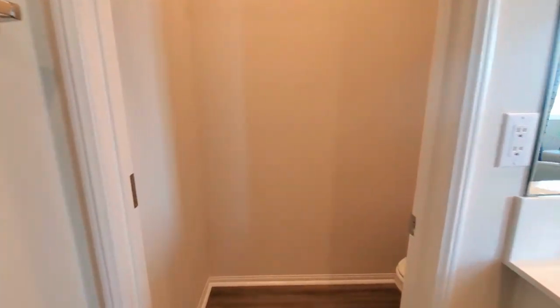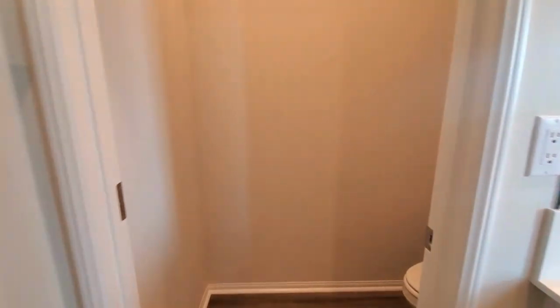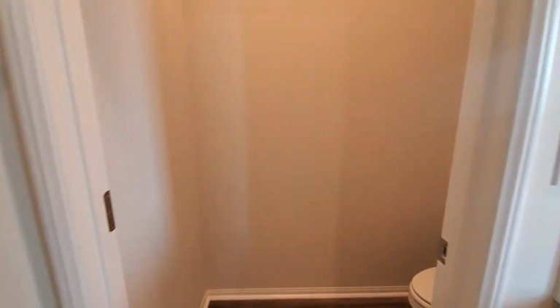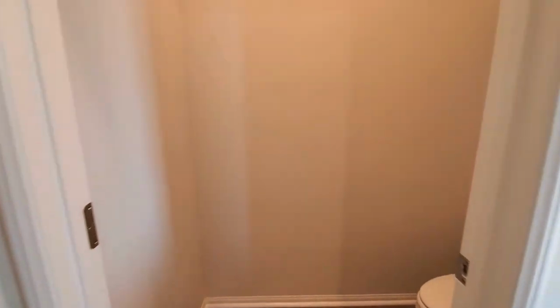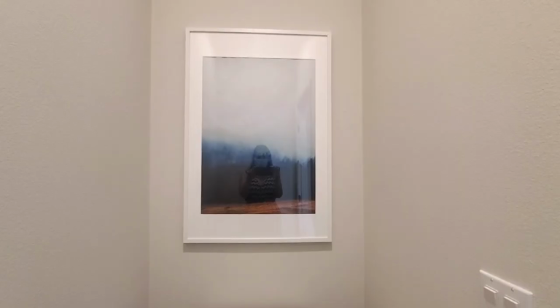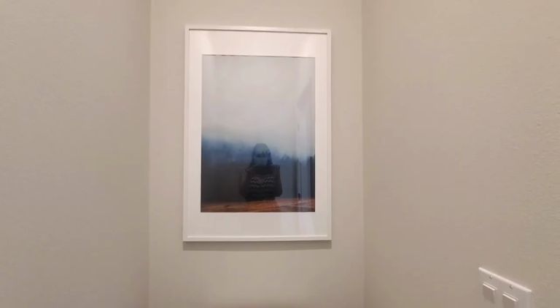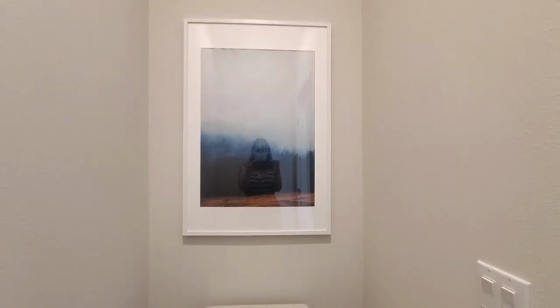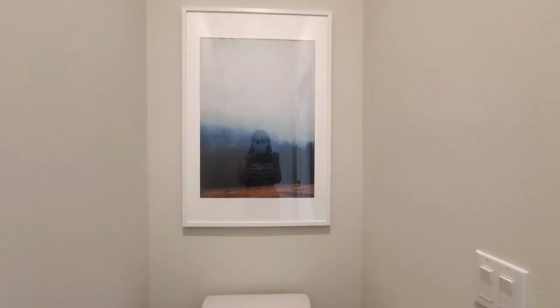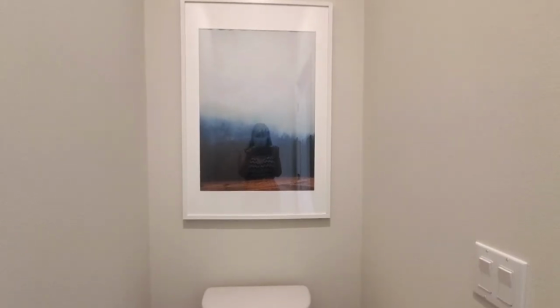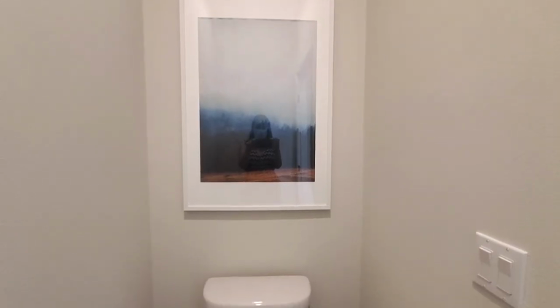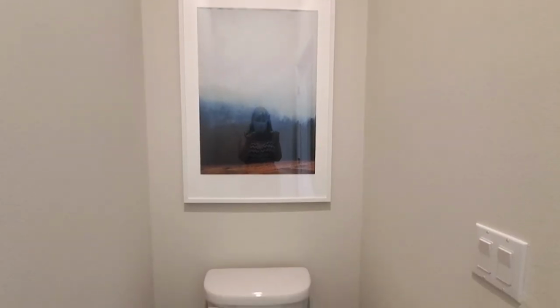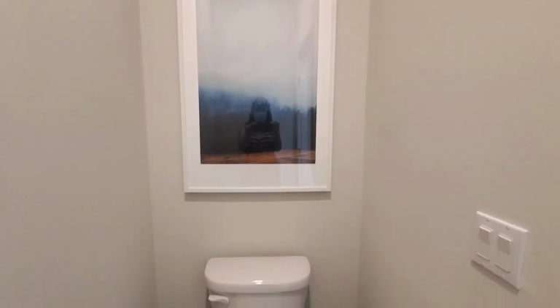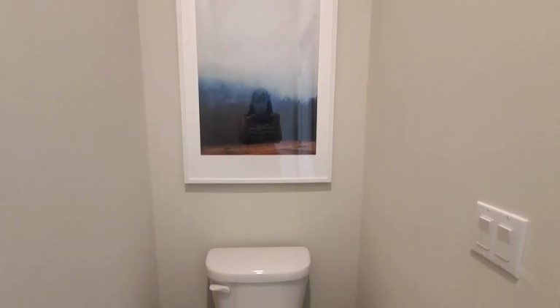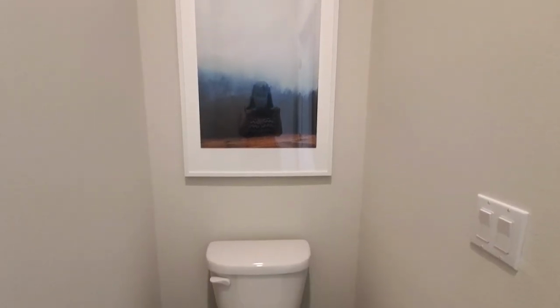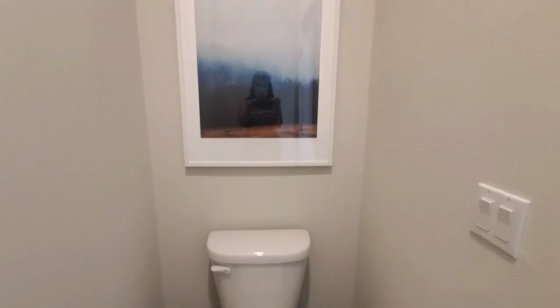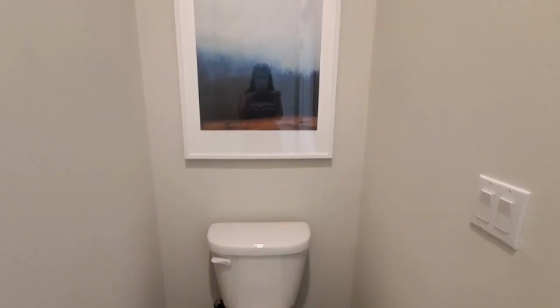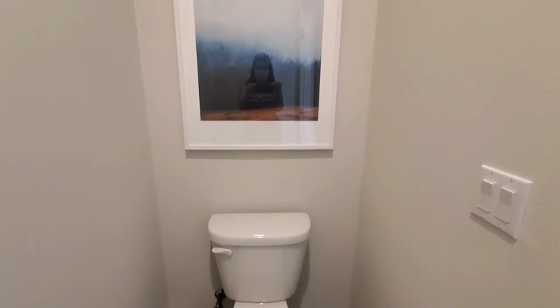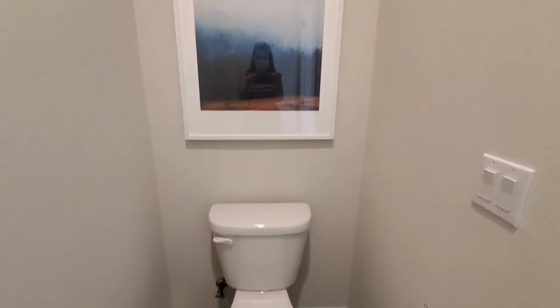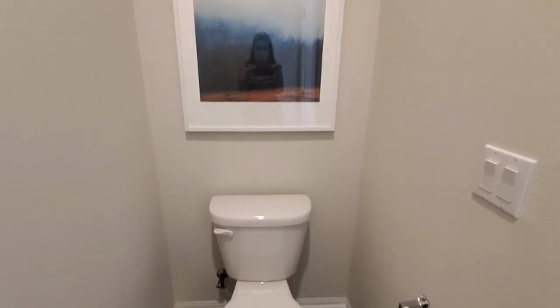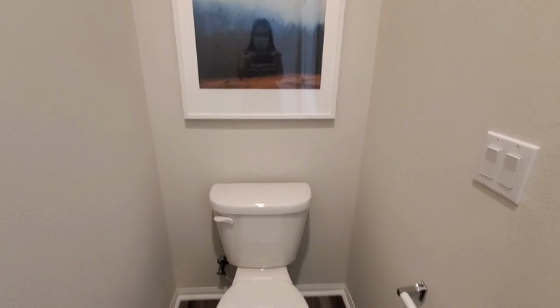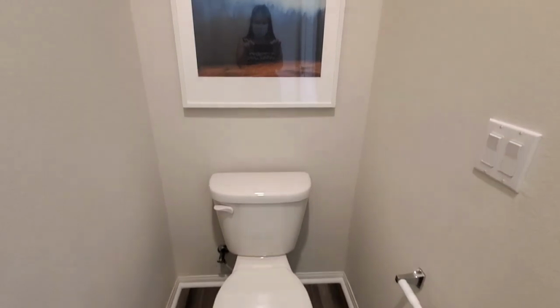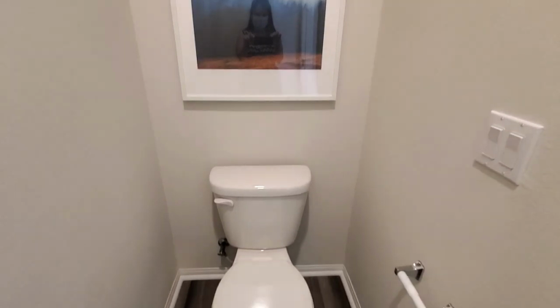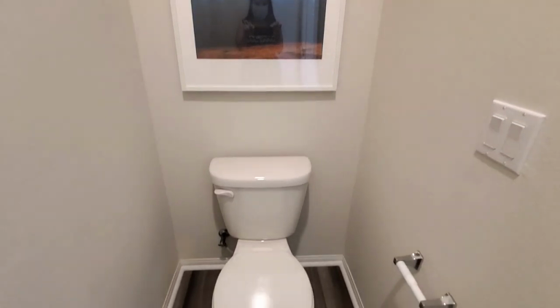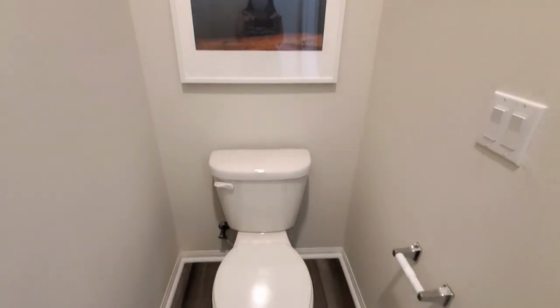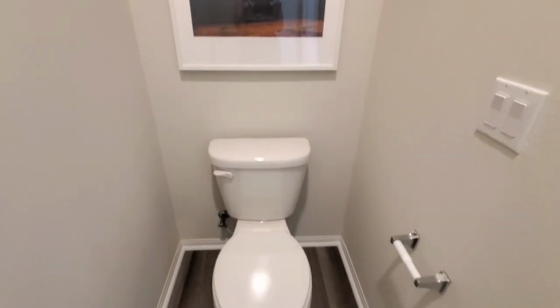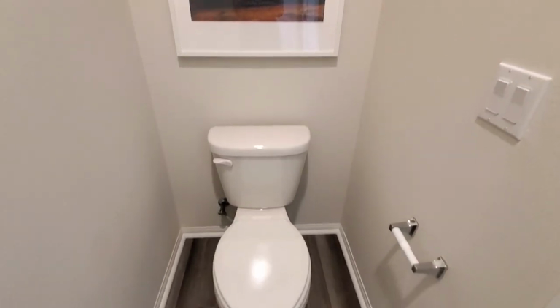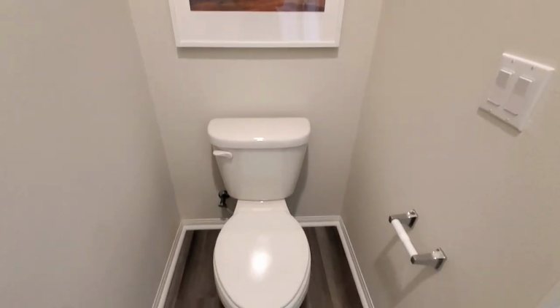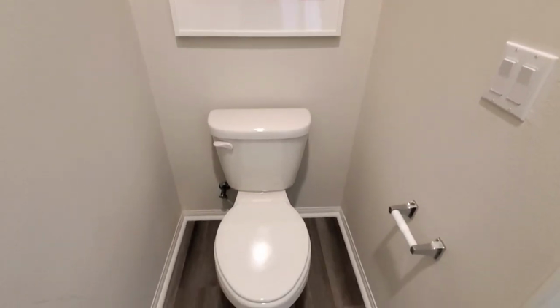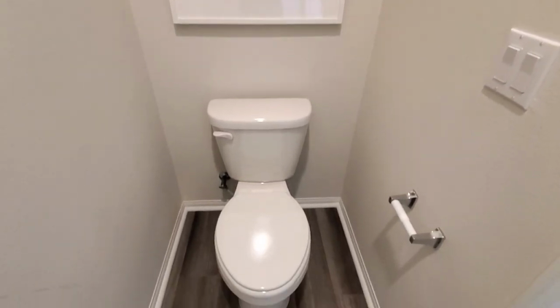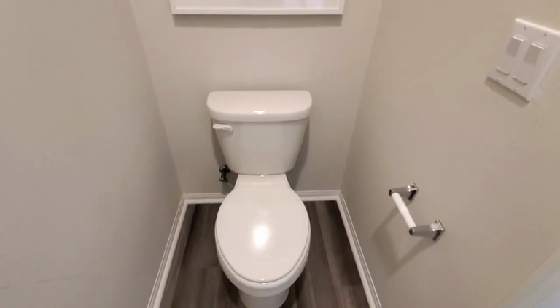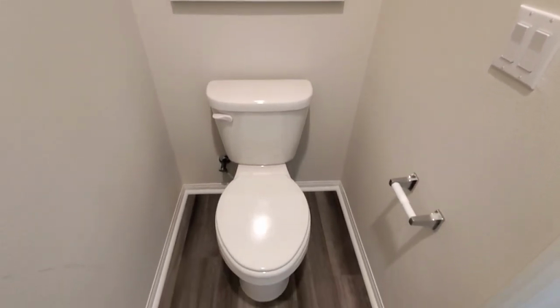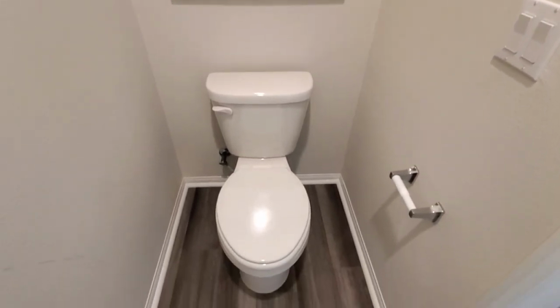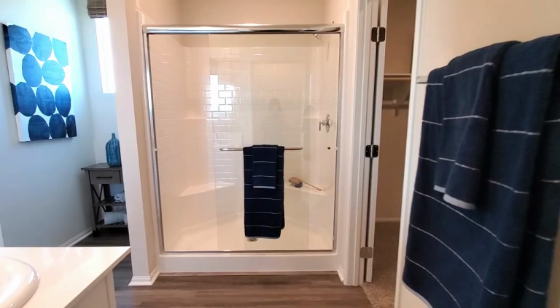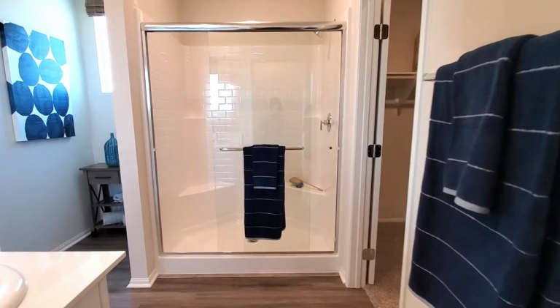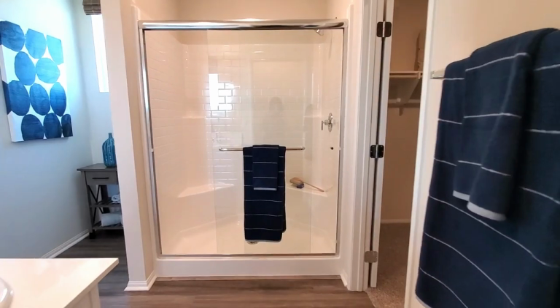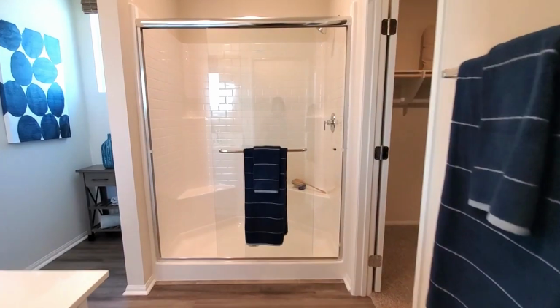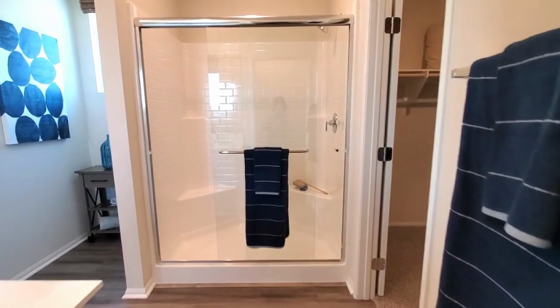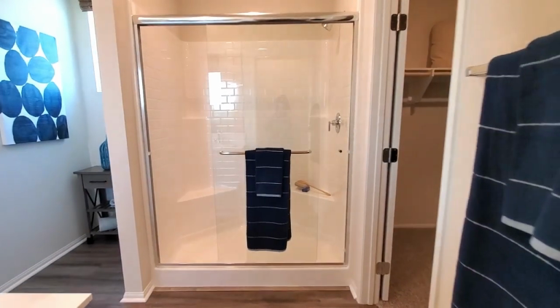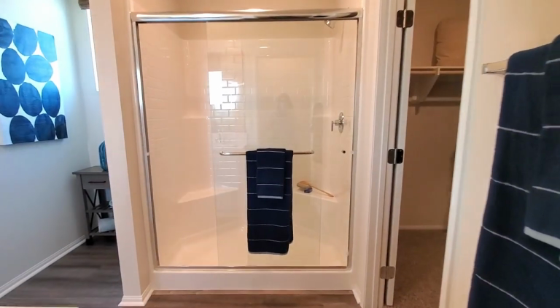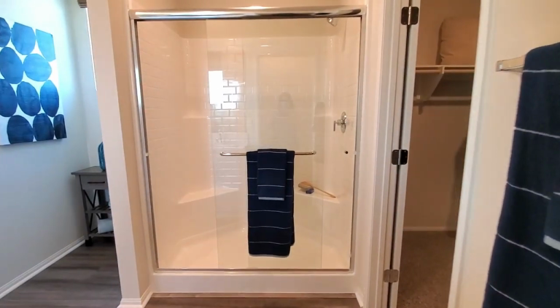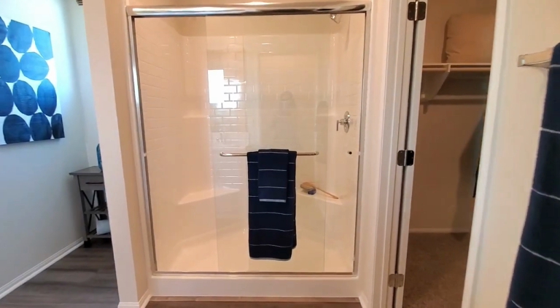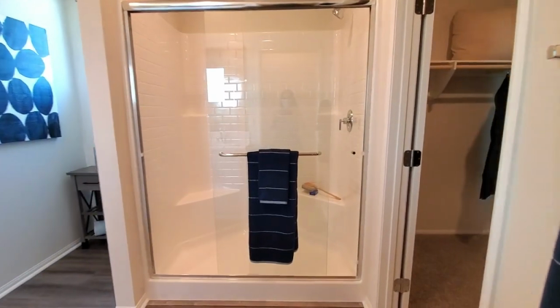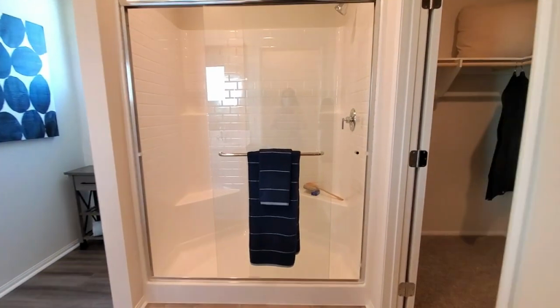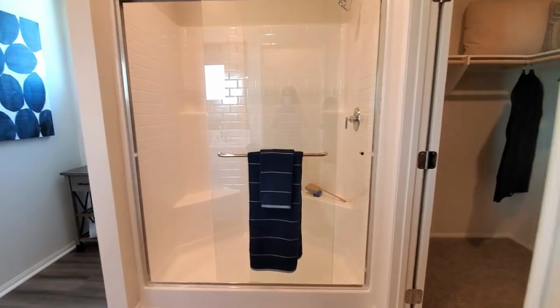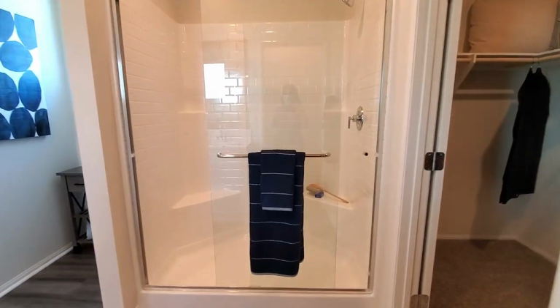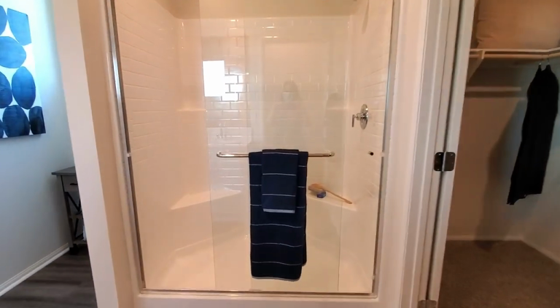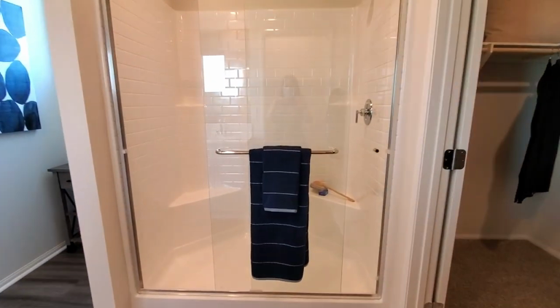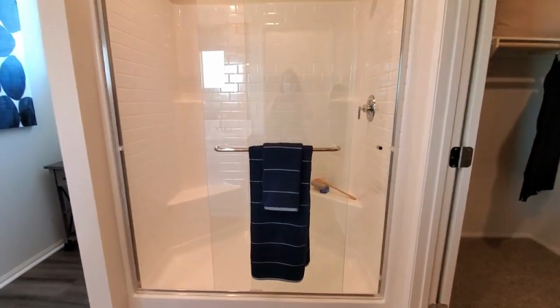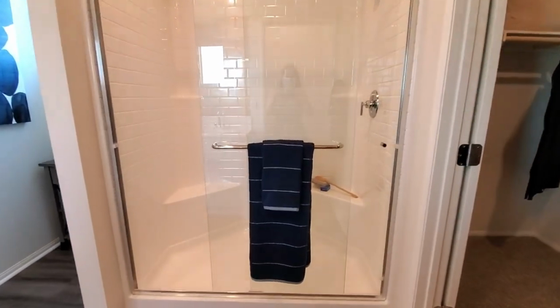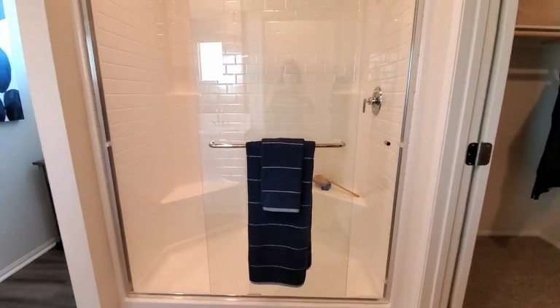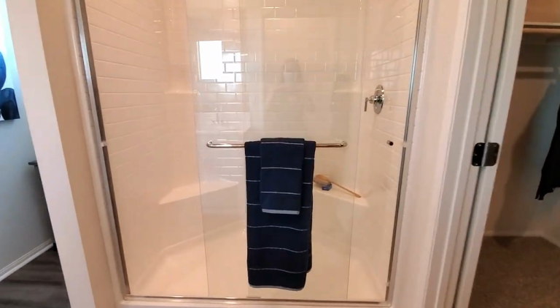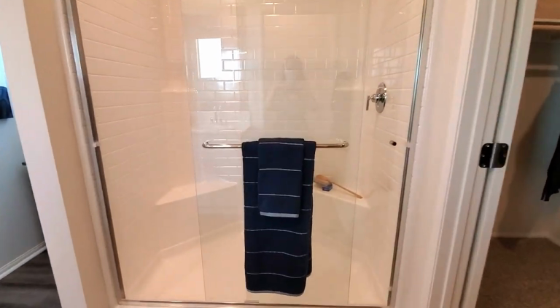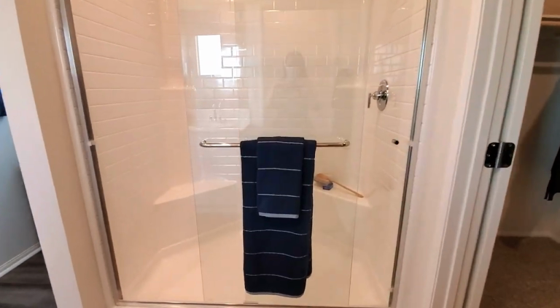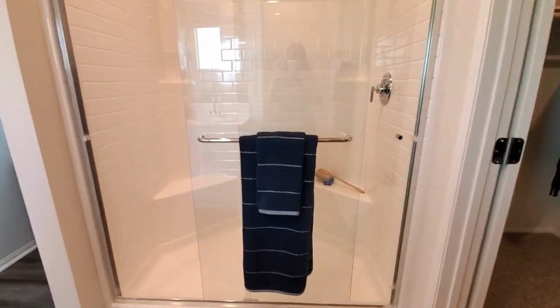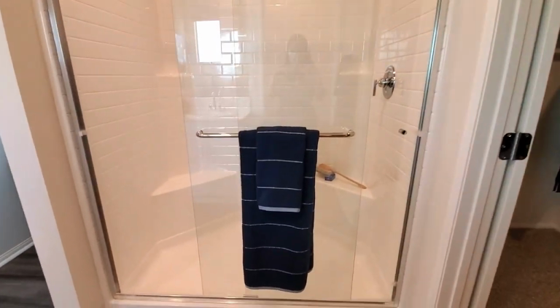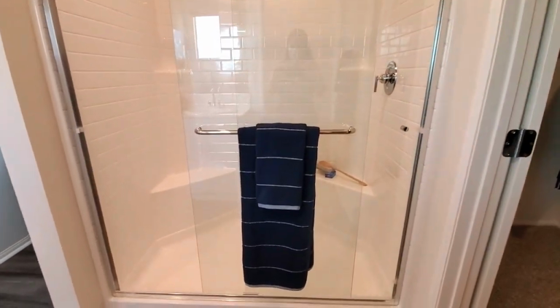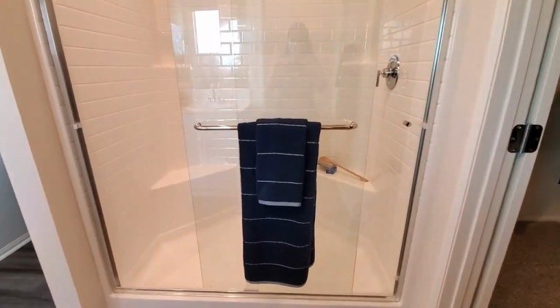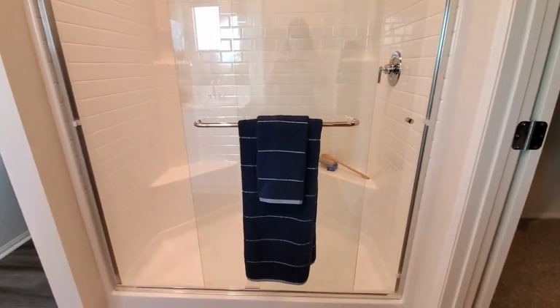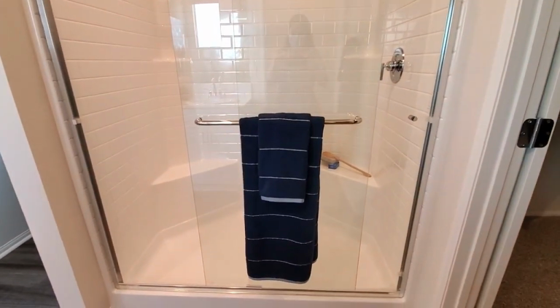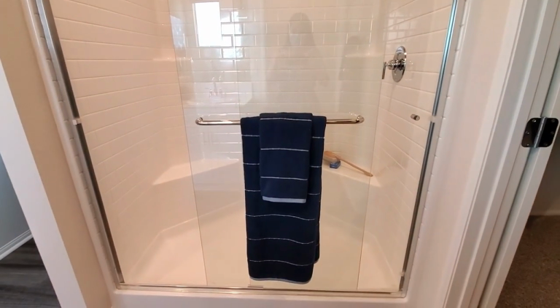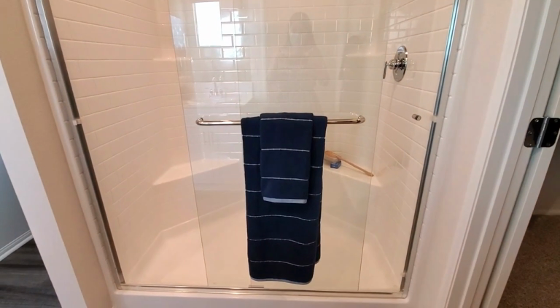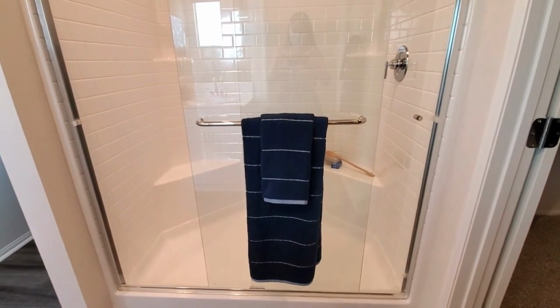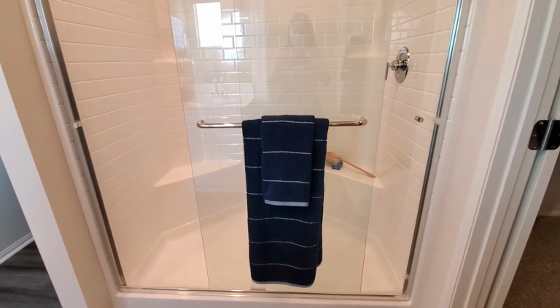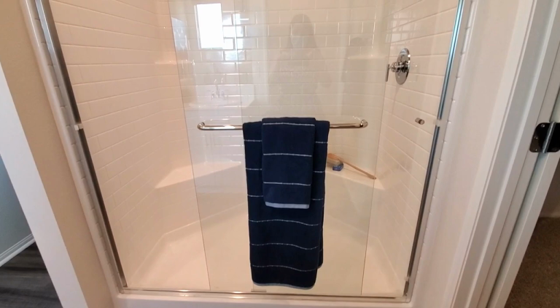It has a private water closet with an exhaust fan, and a clear glass enclosed shower with chrome fixtures.